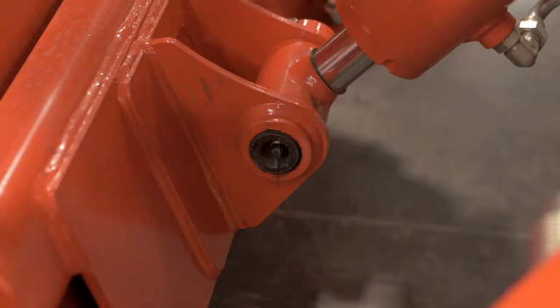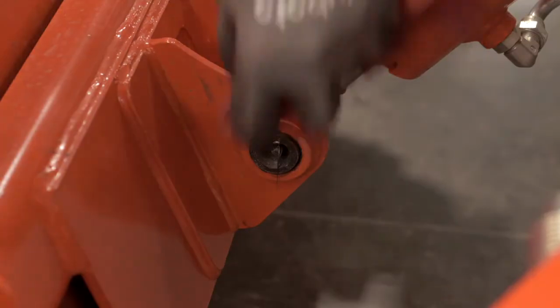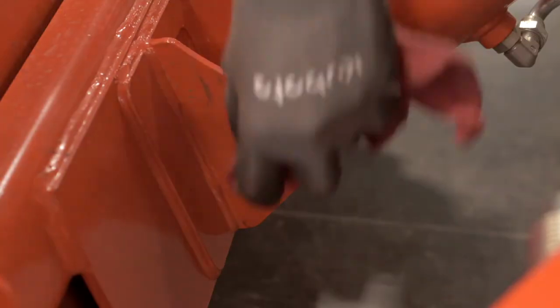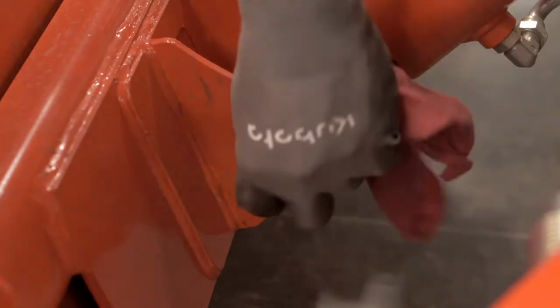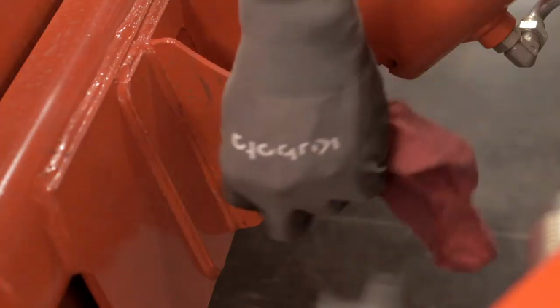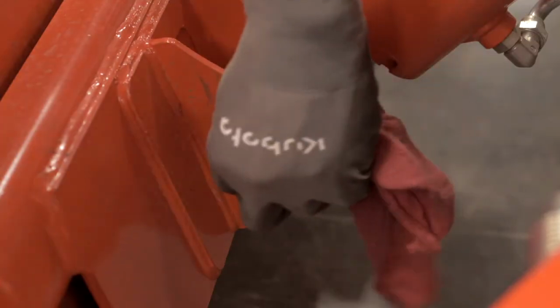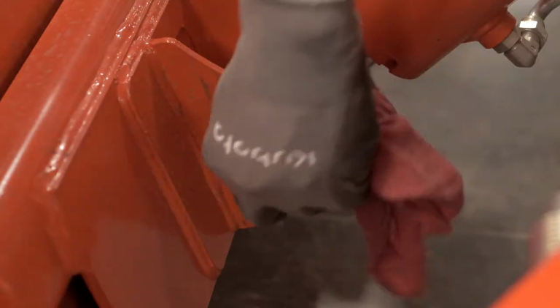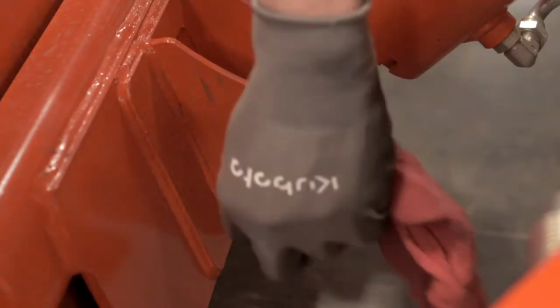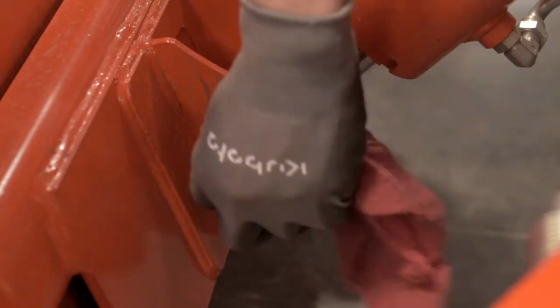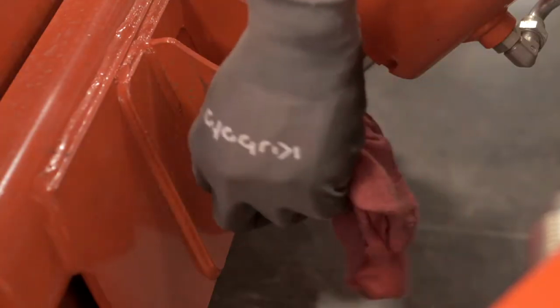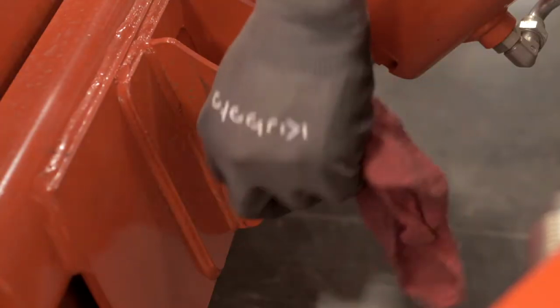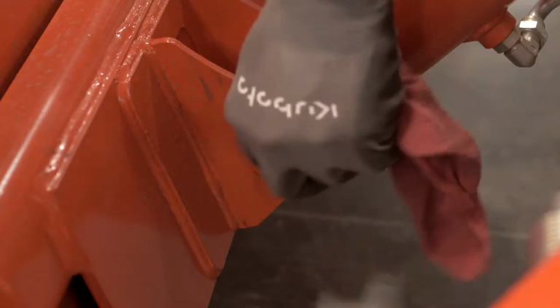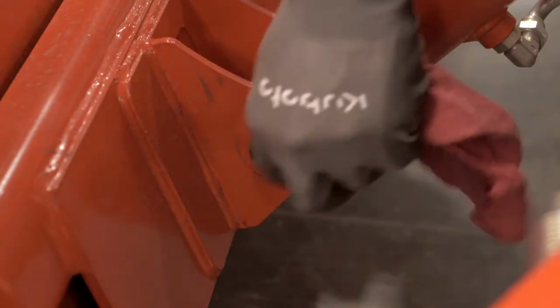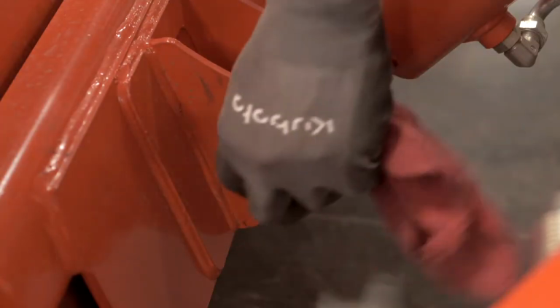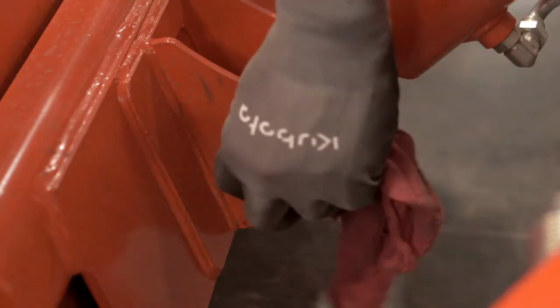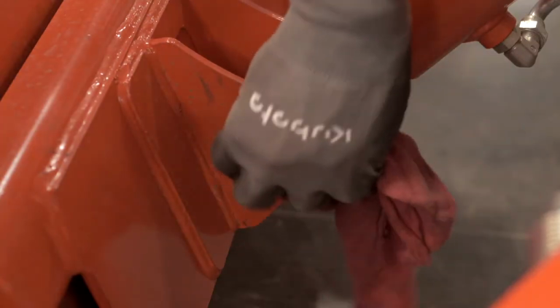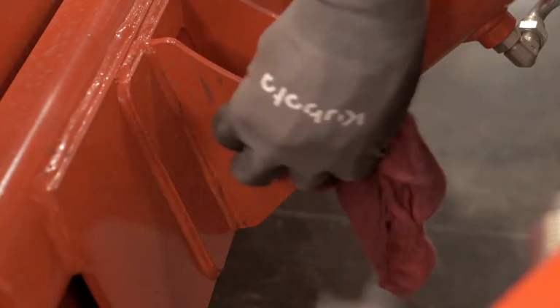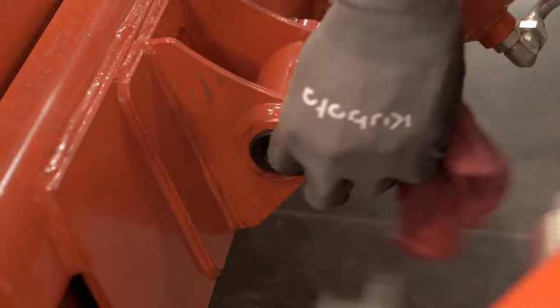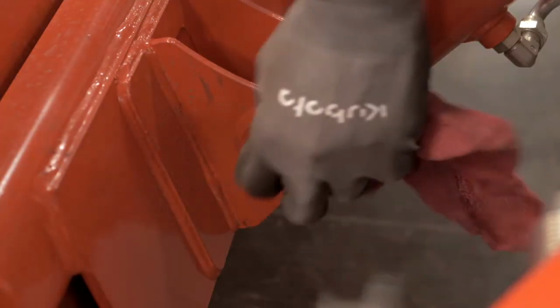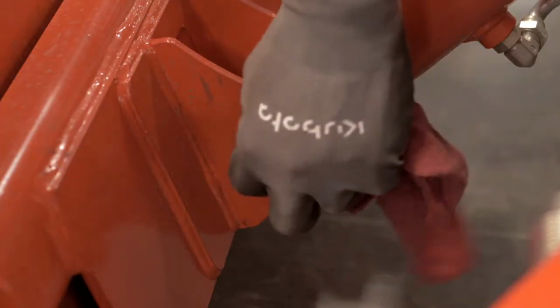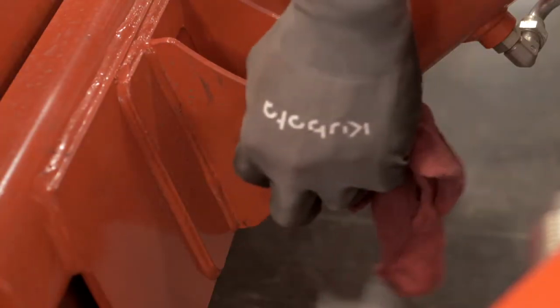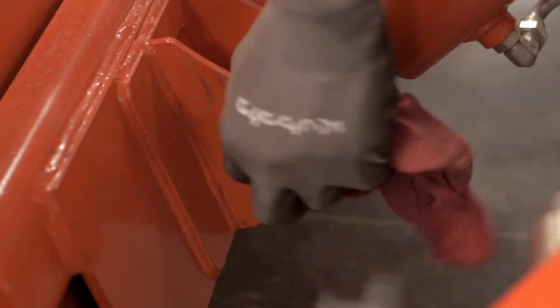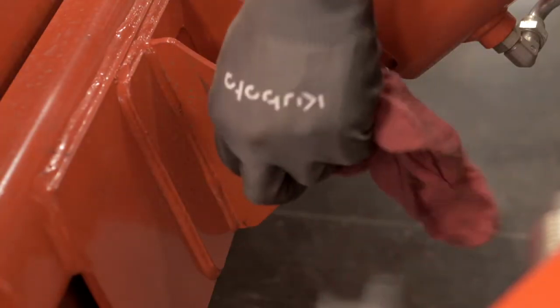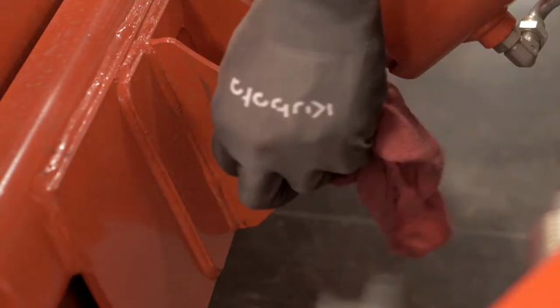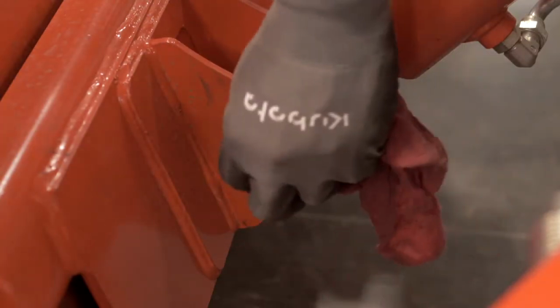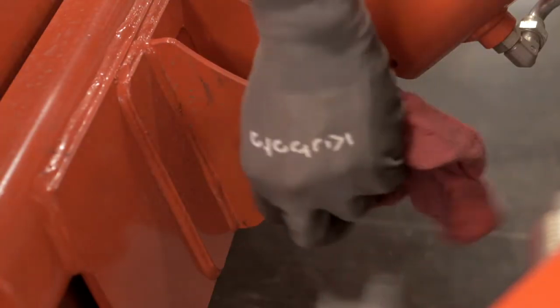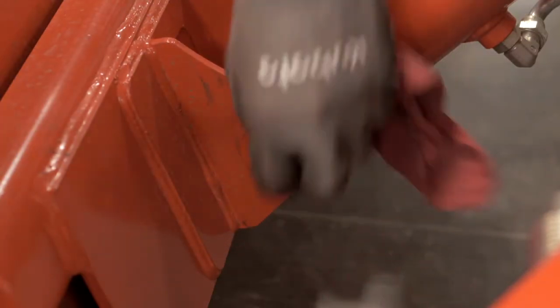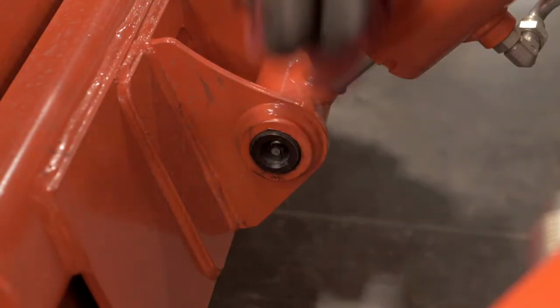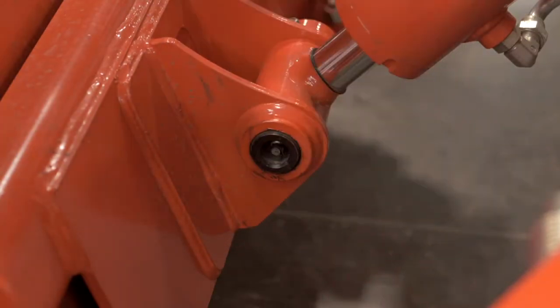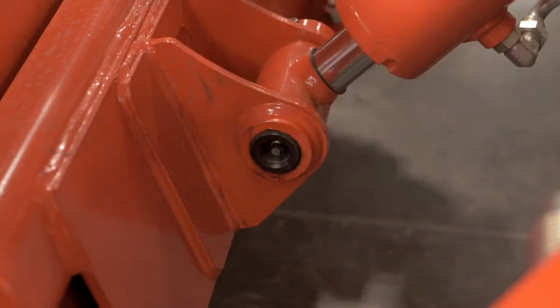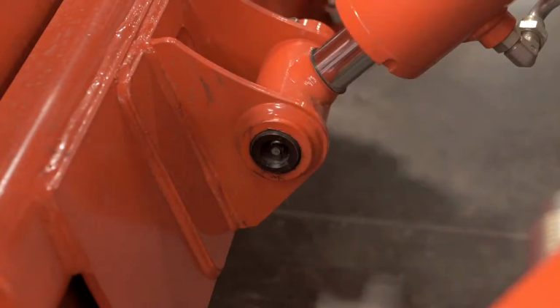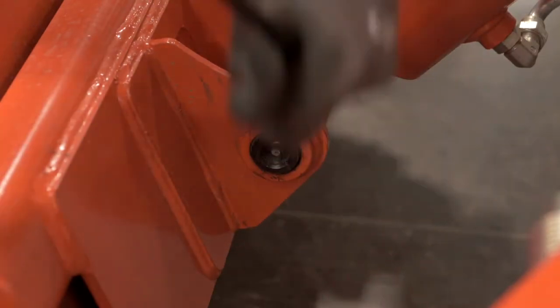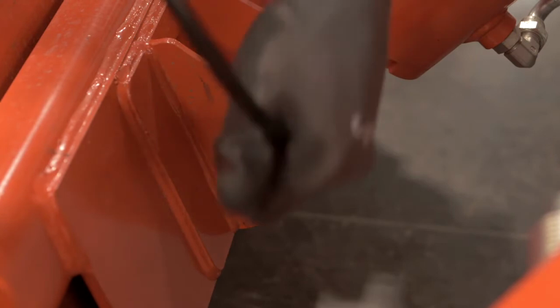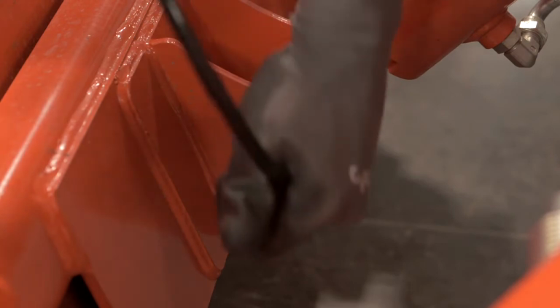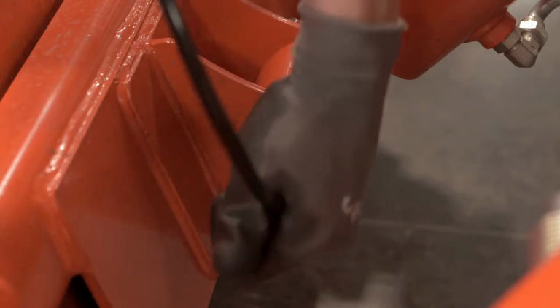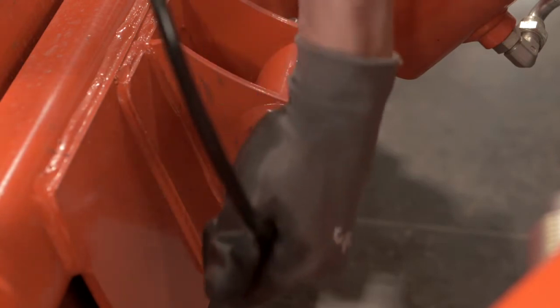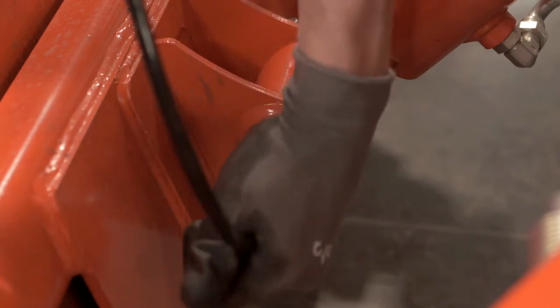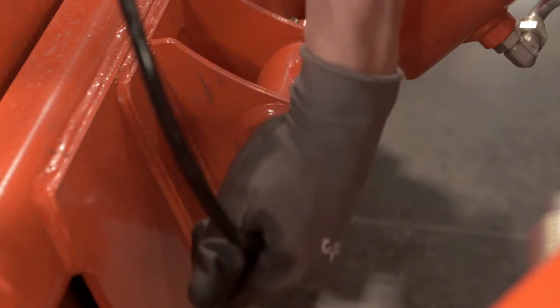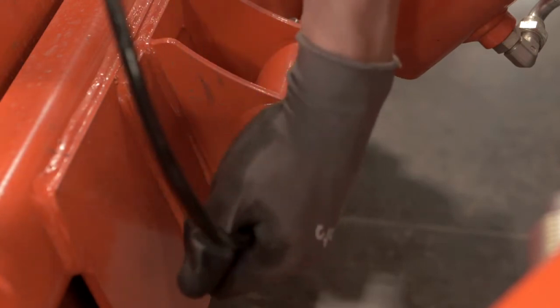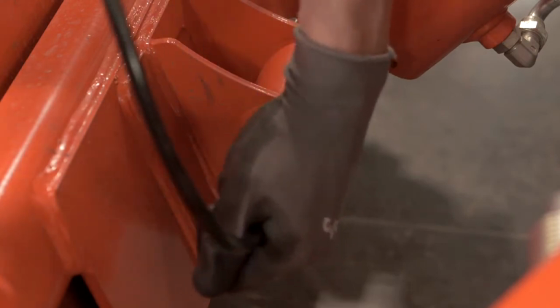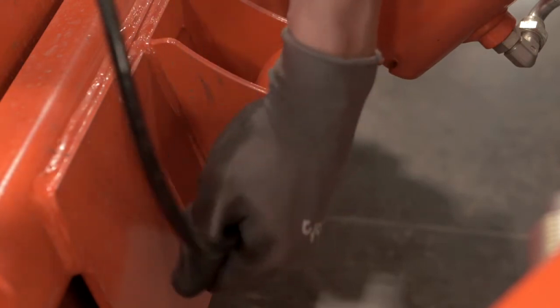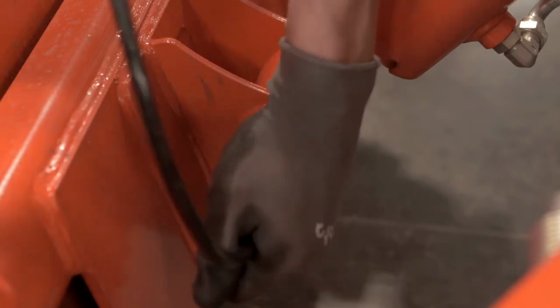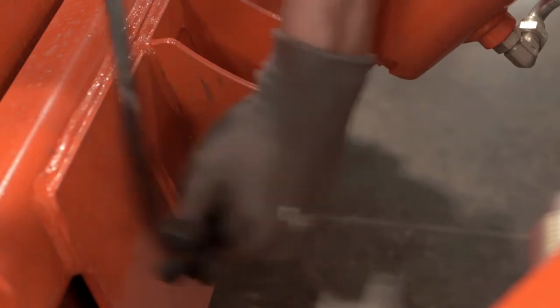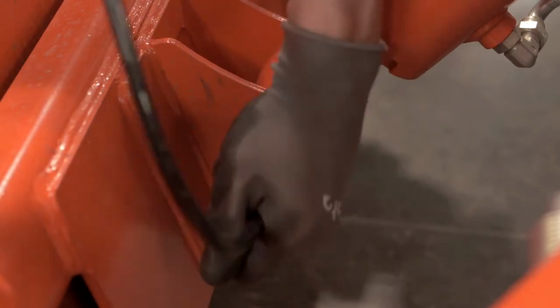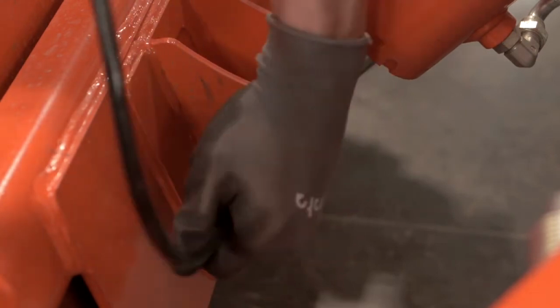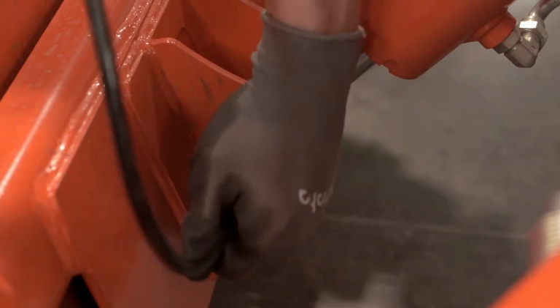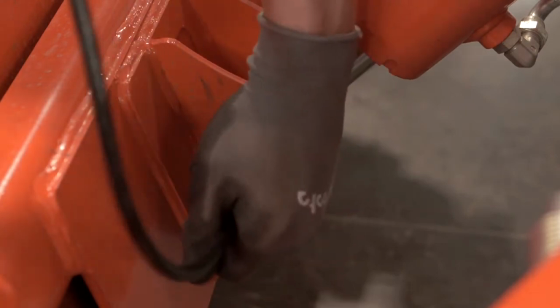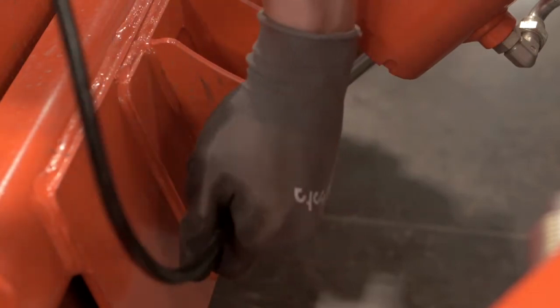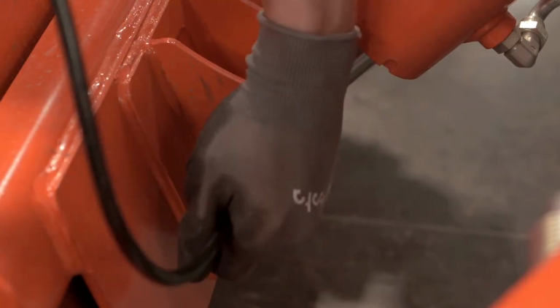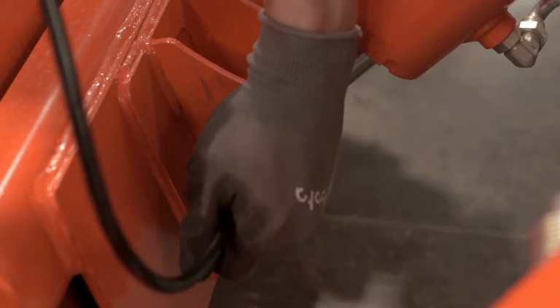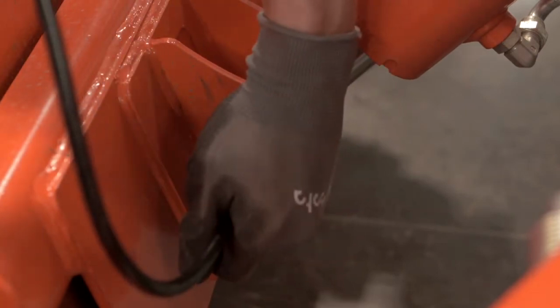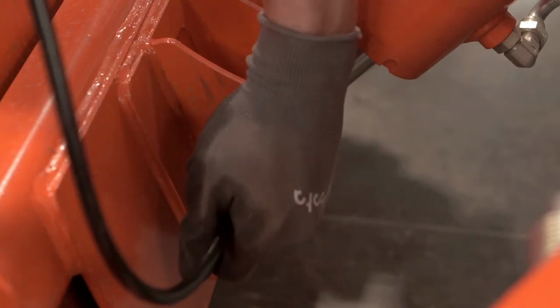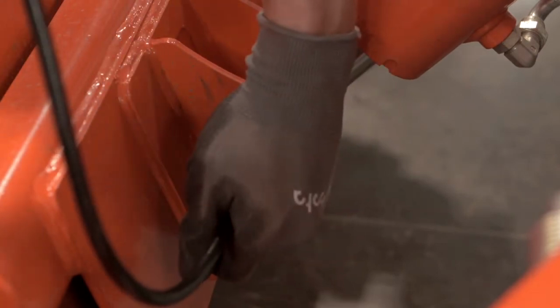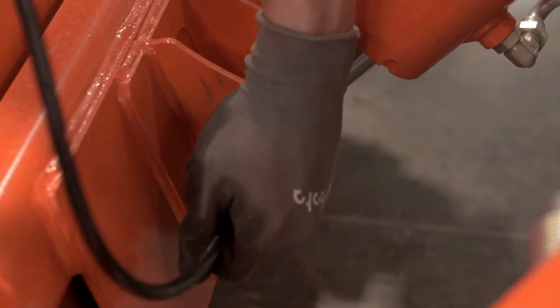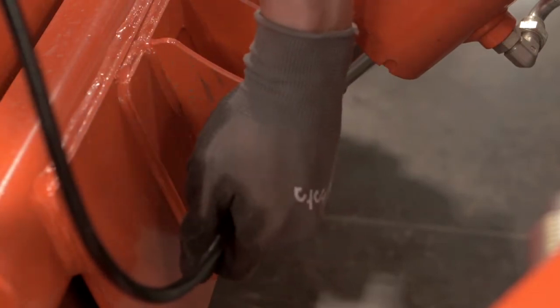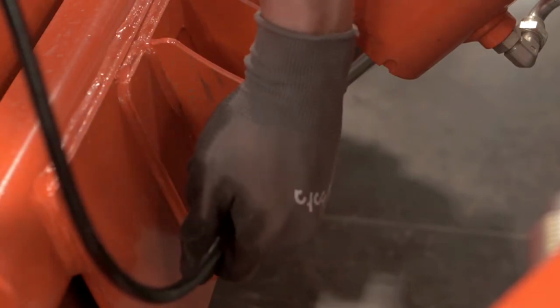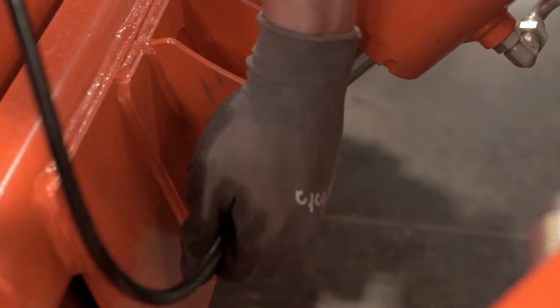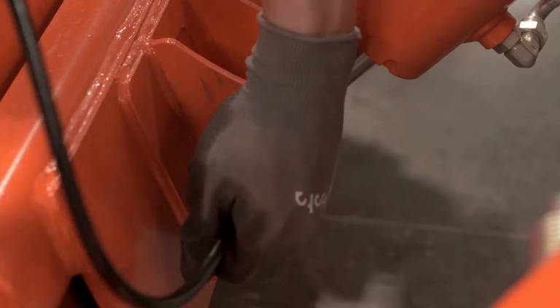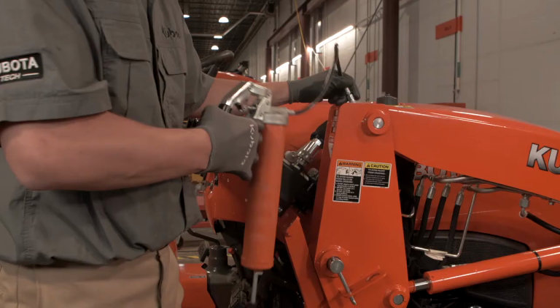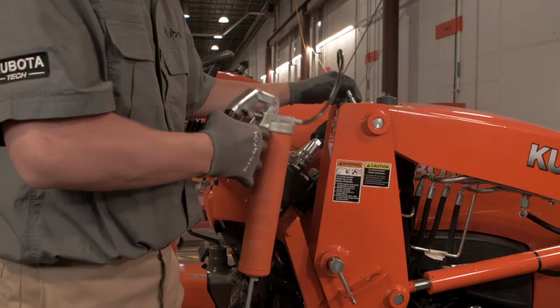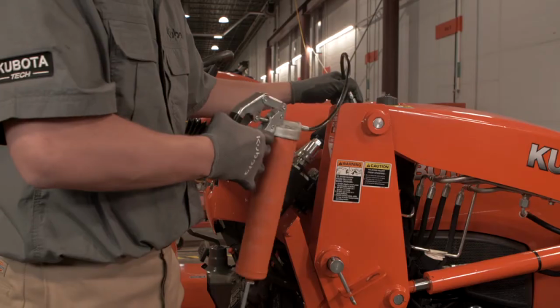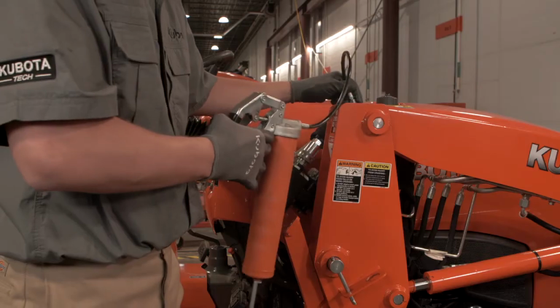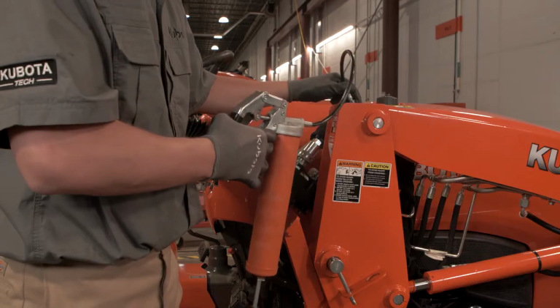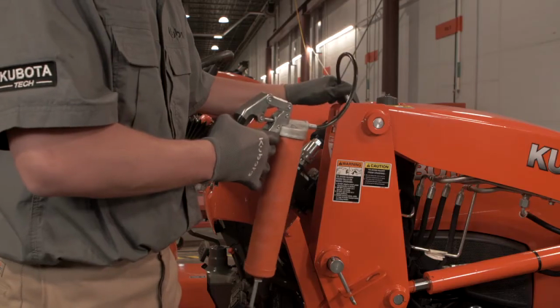Locate one of the grease zerk fittings, clean it with a rag or towel, then connect the grease gun fitting and apply the correct amount of grease.